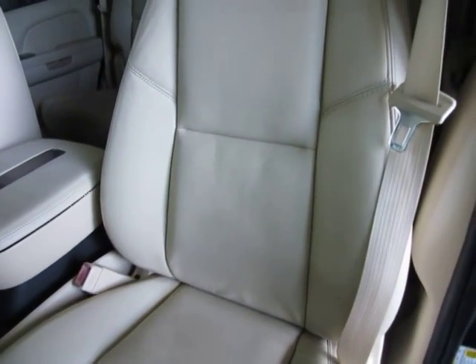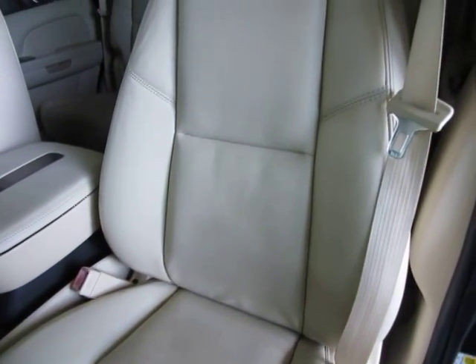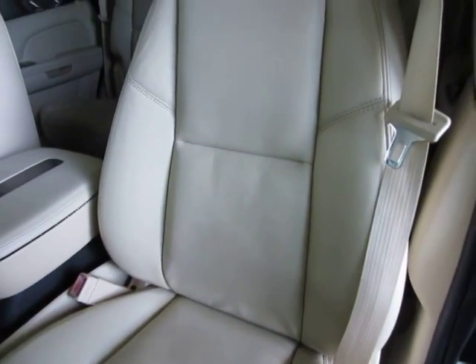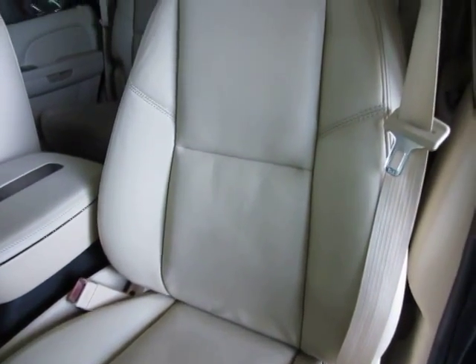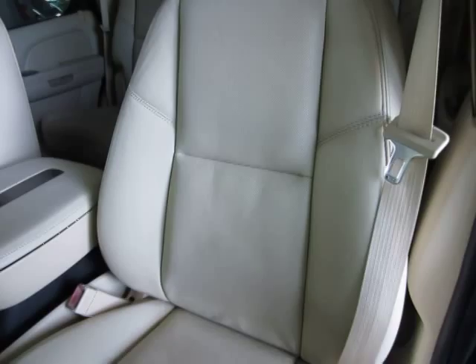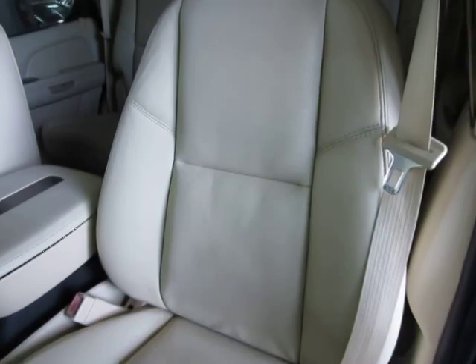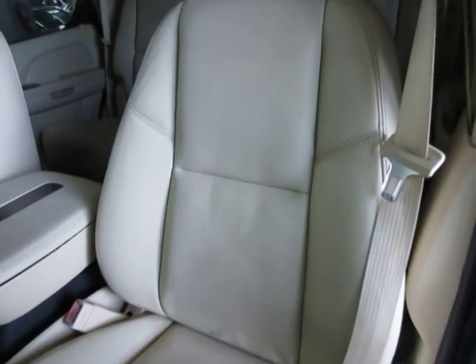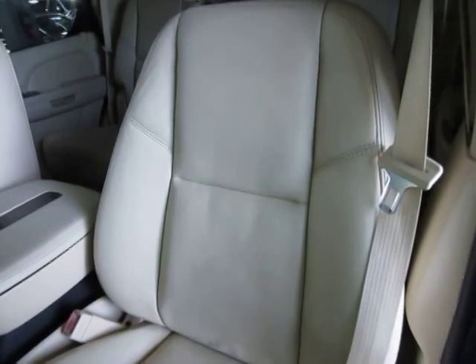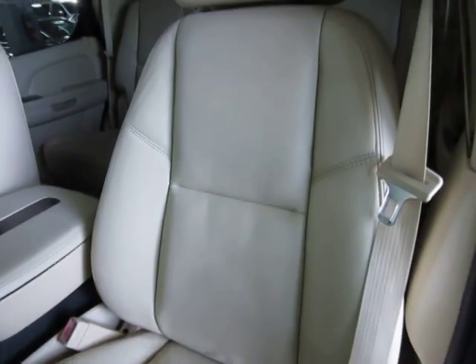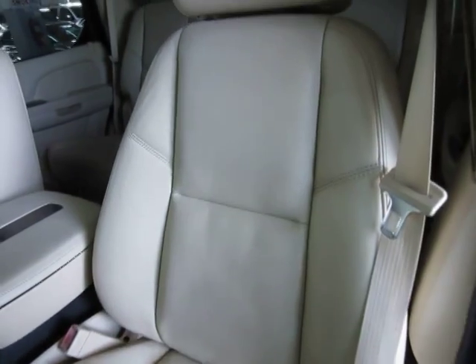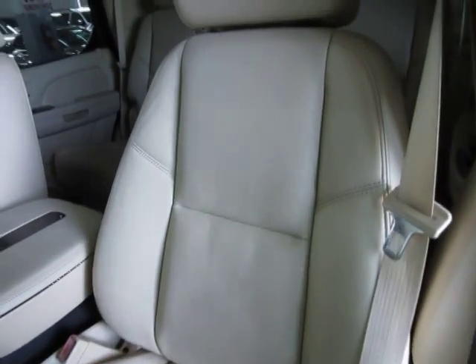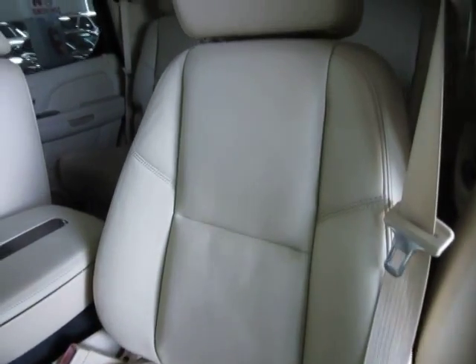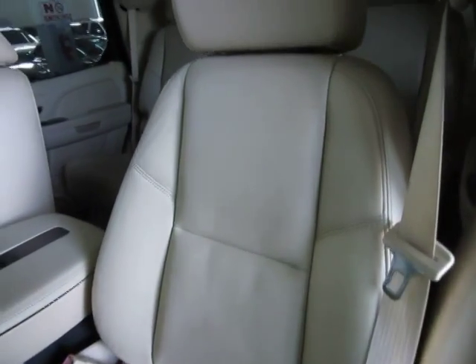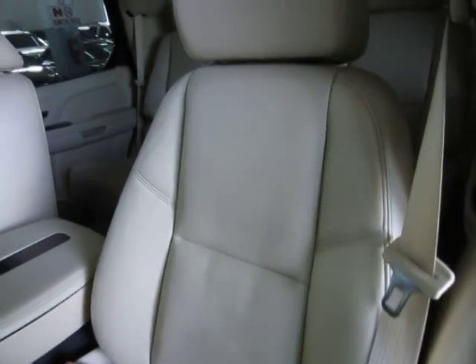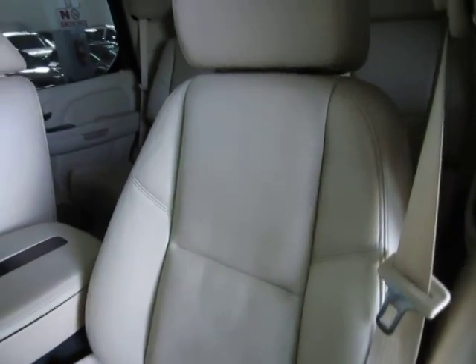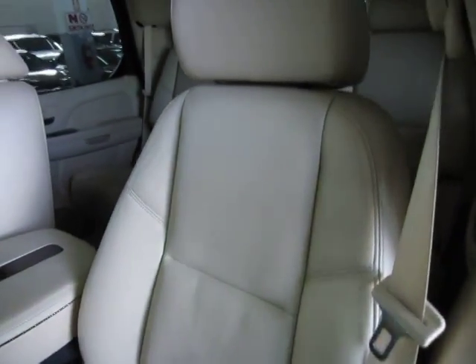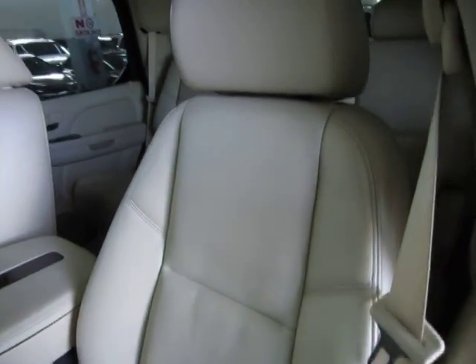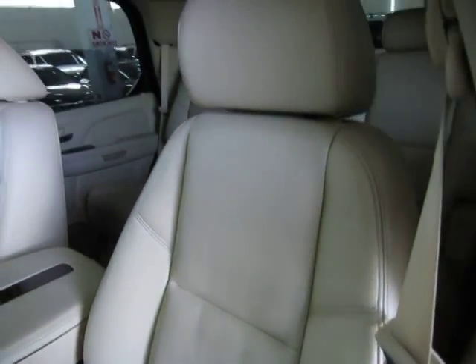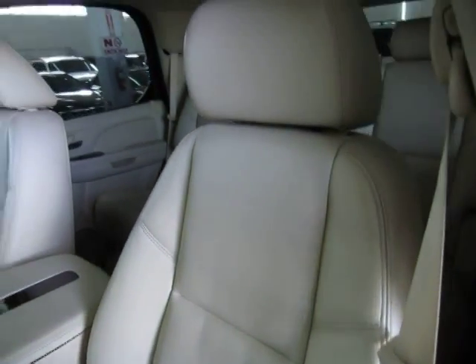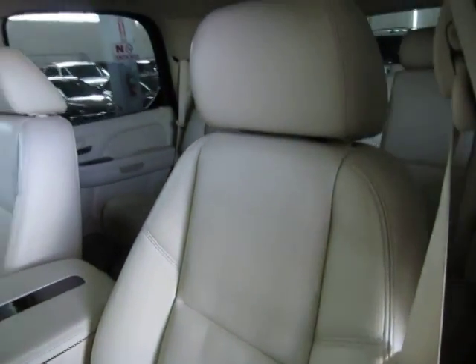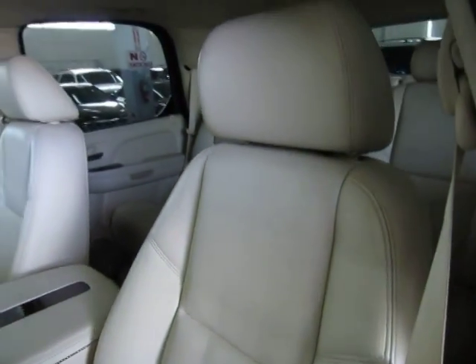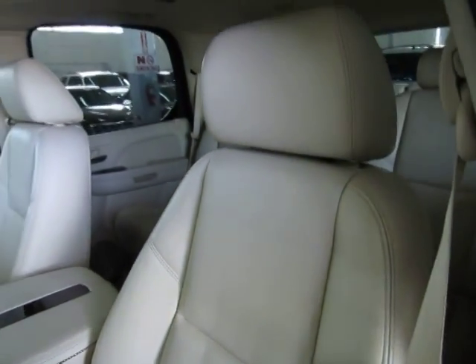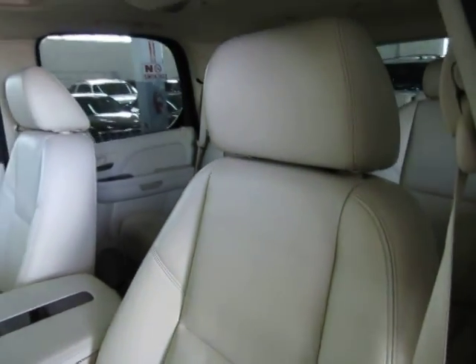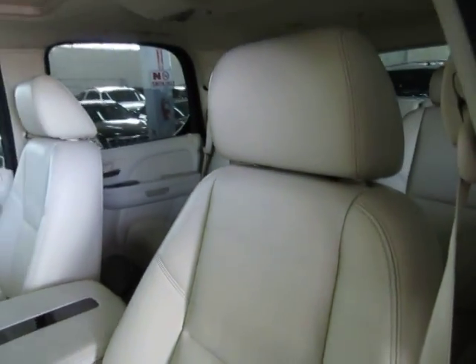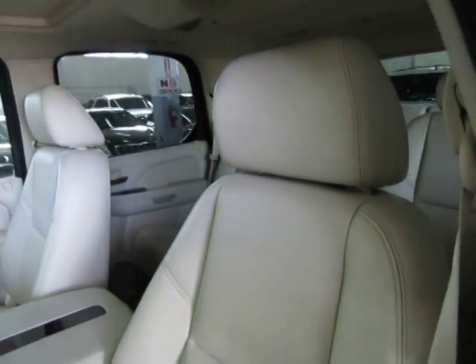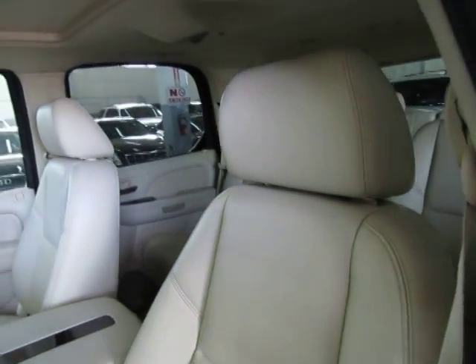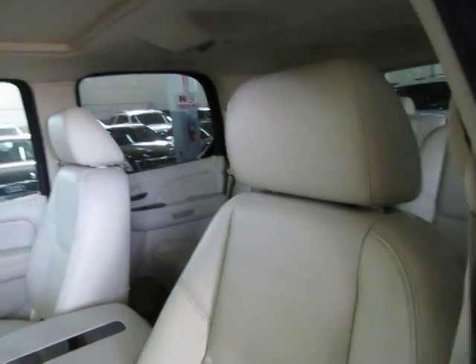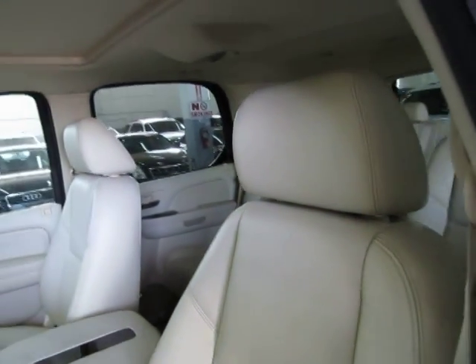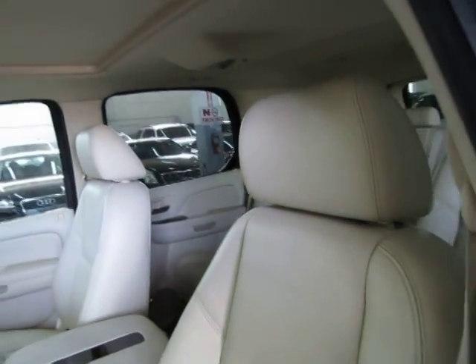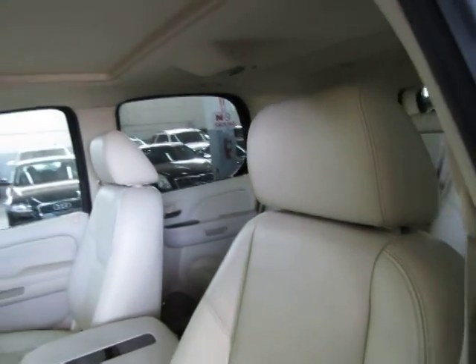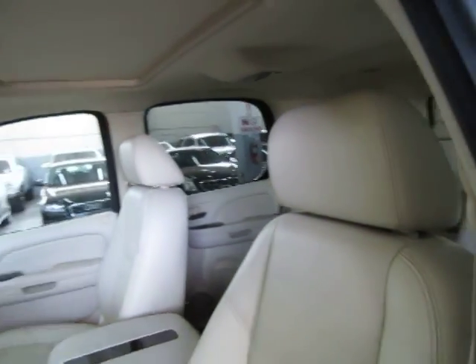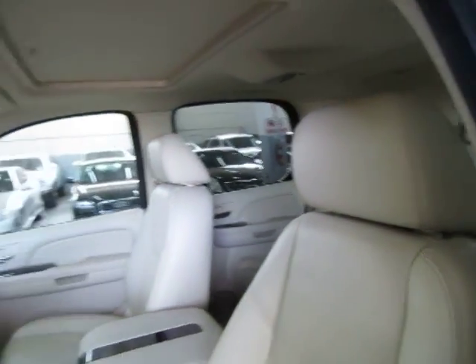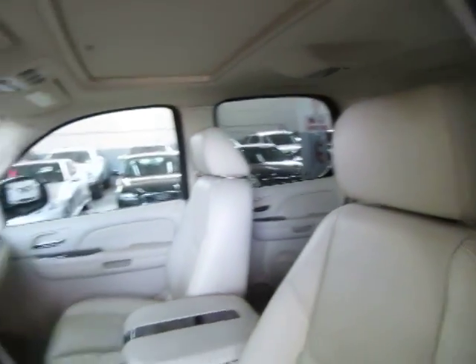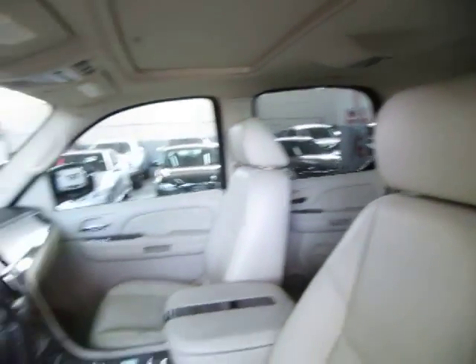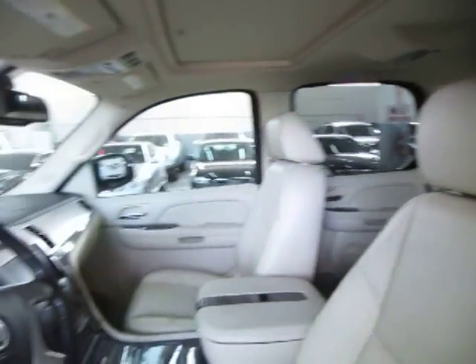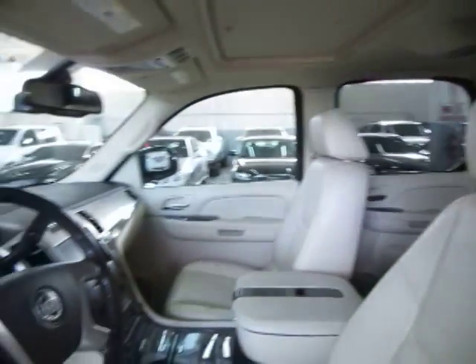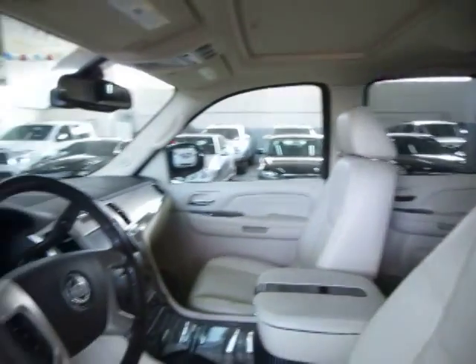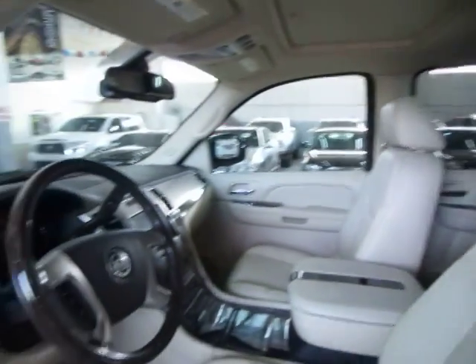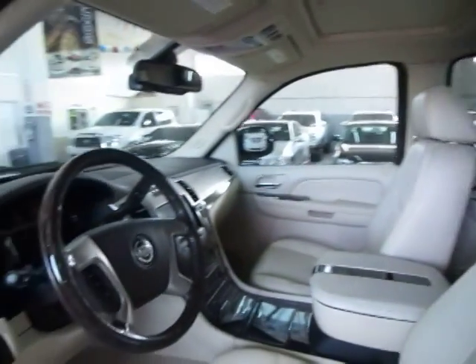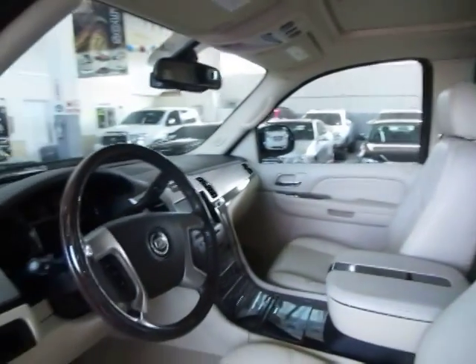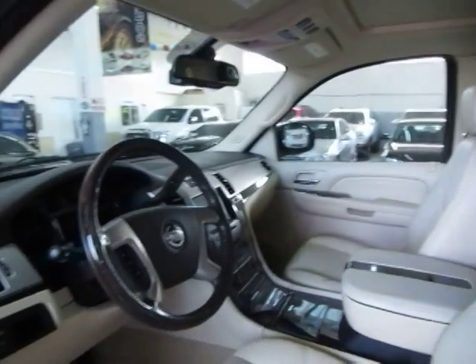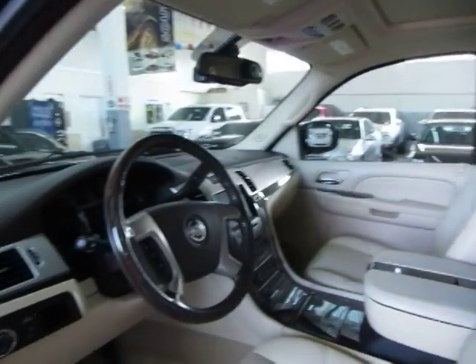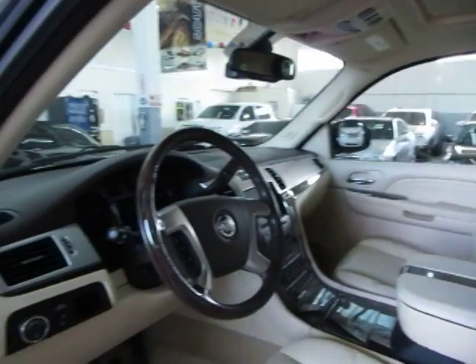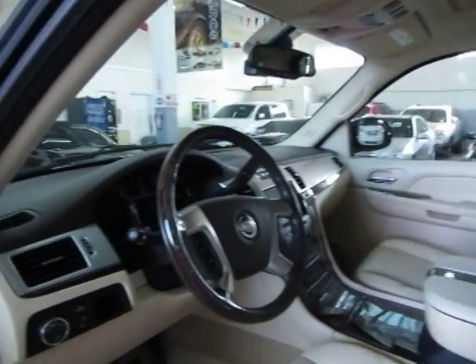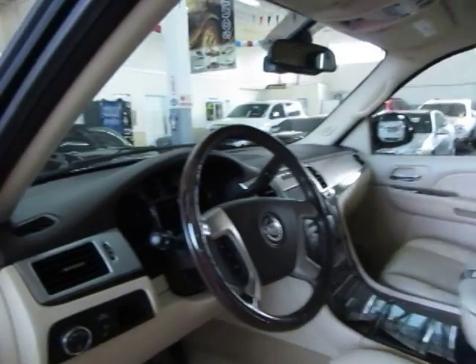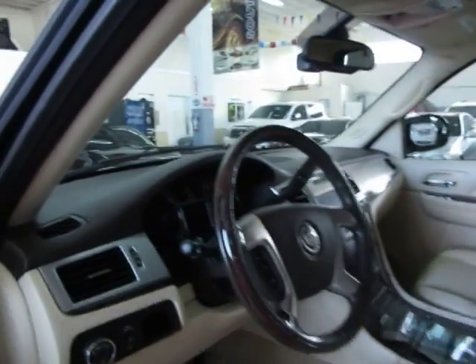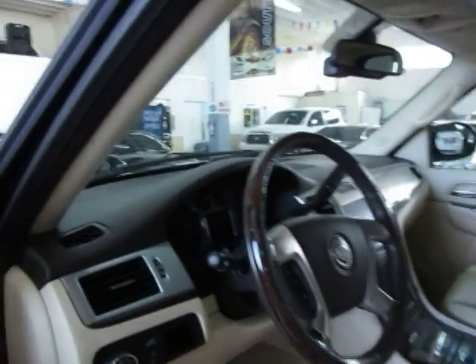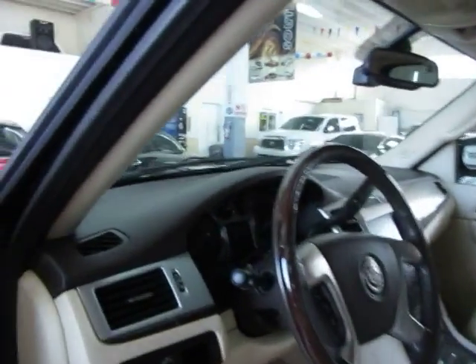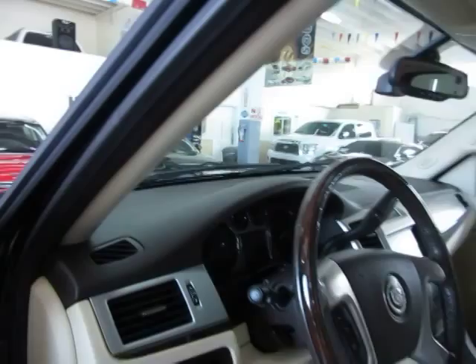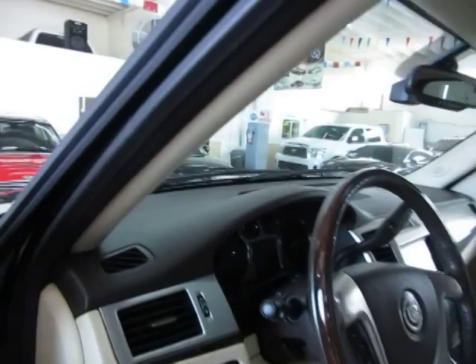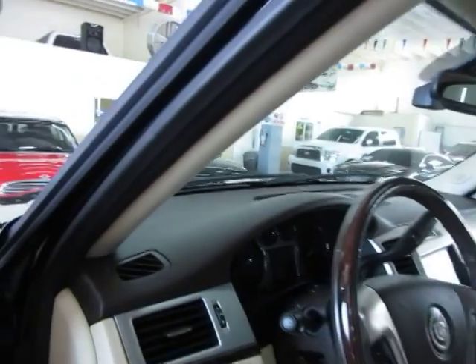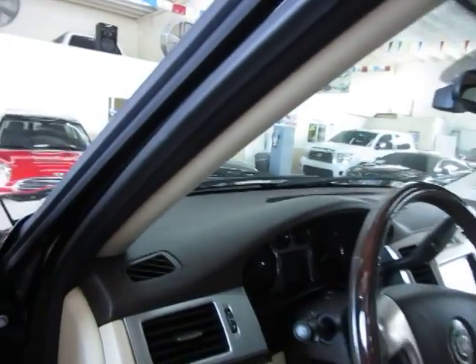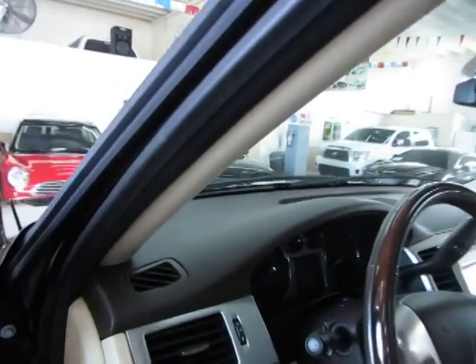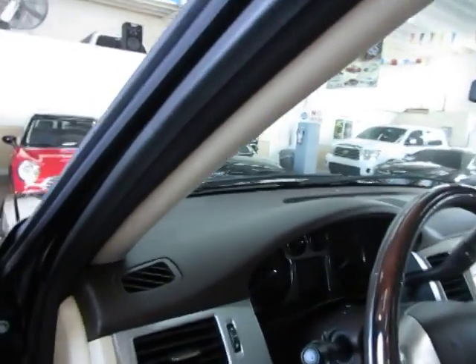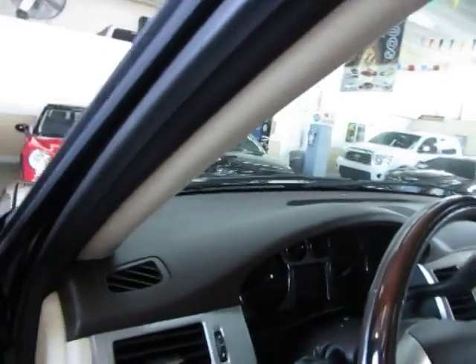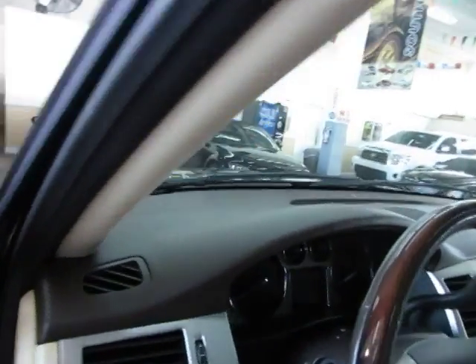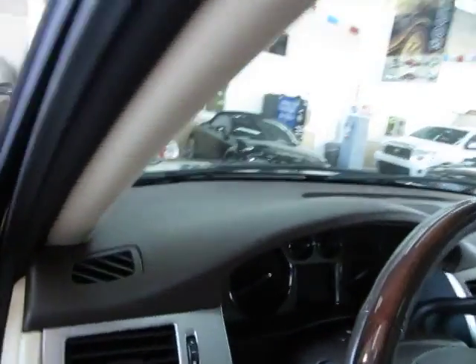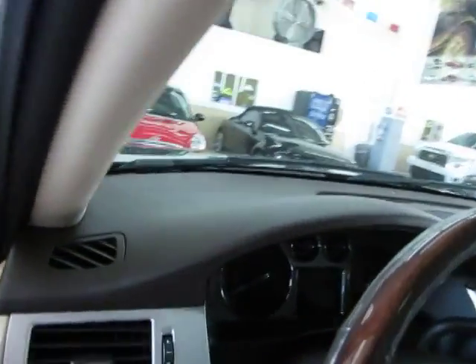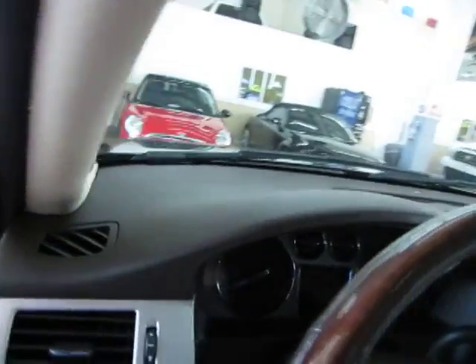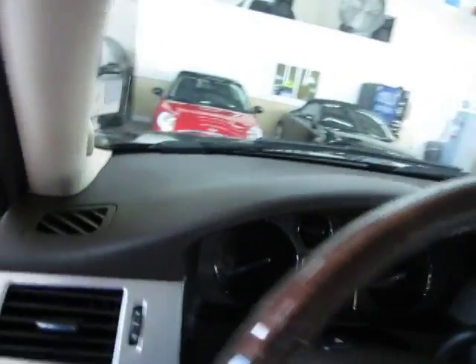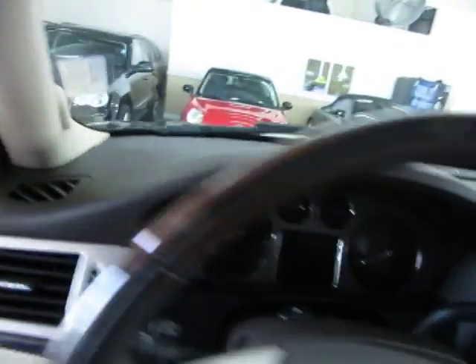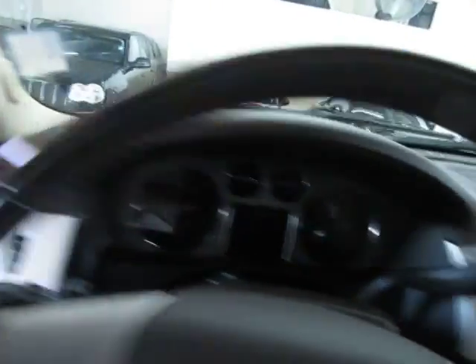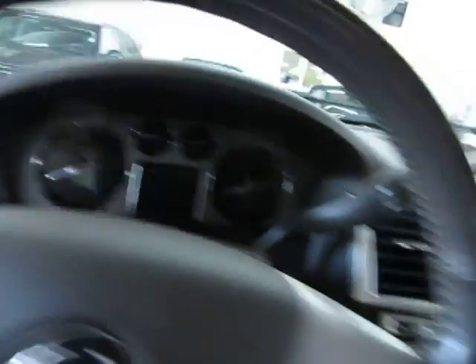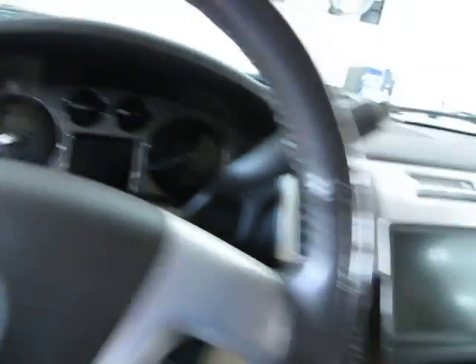There are no burn holes anywhere in the seats, door panels, headliner or carpeting, and there is no odor of smoke, so it looks like the previous owner may have been a non-smoker.